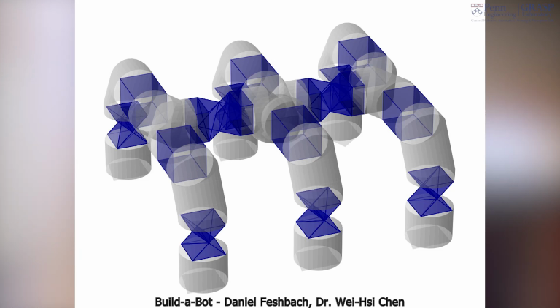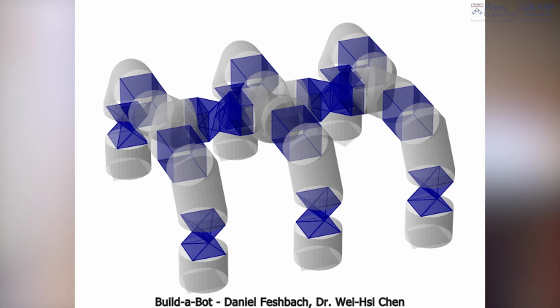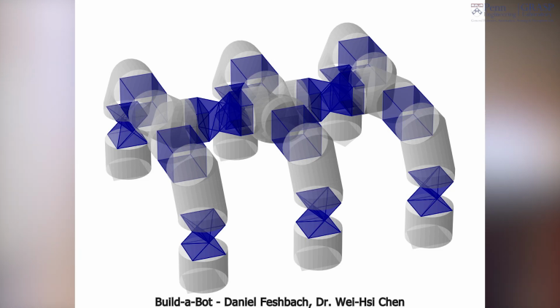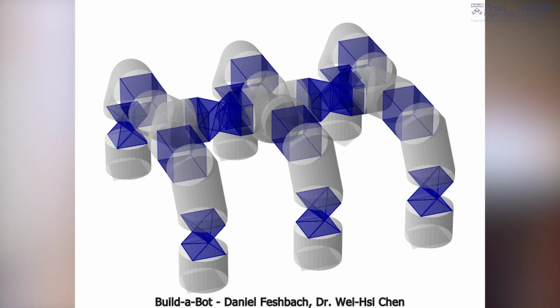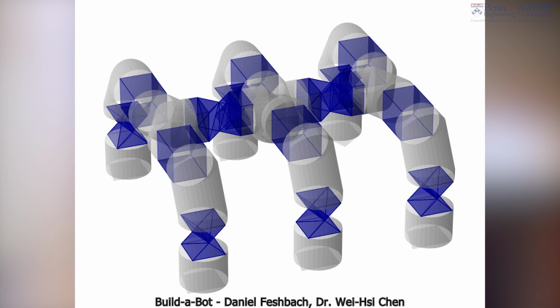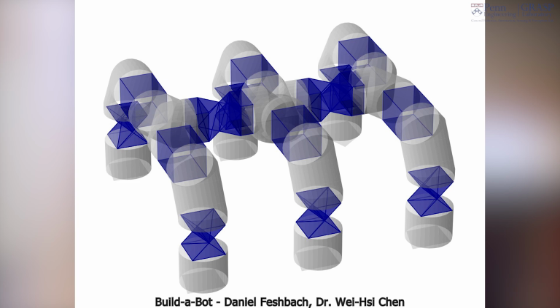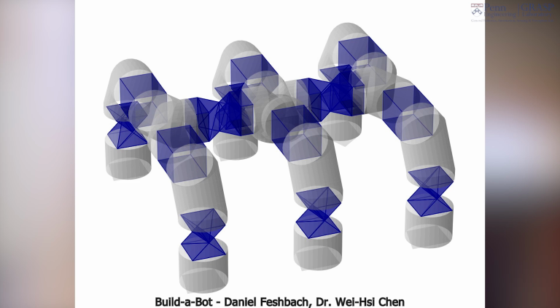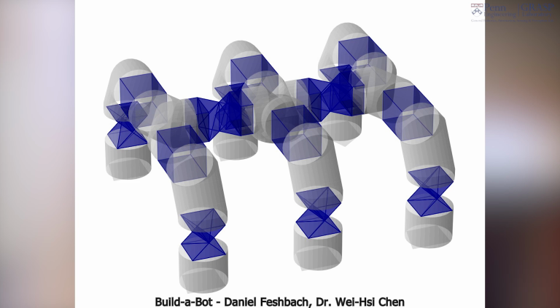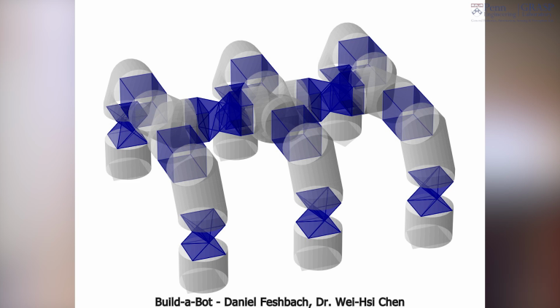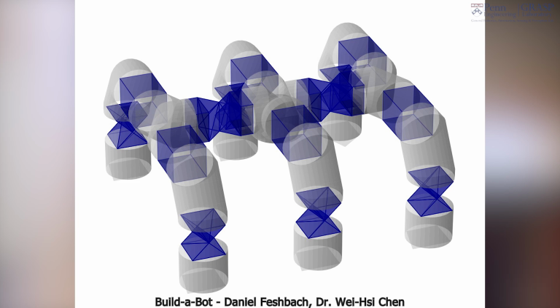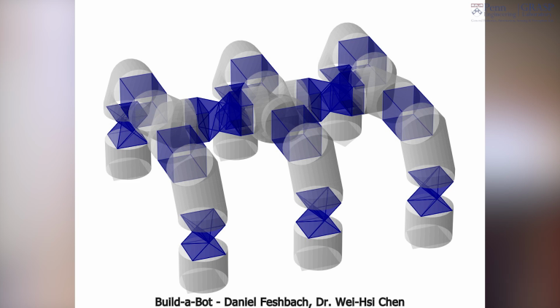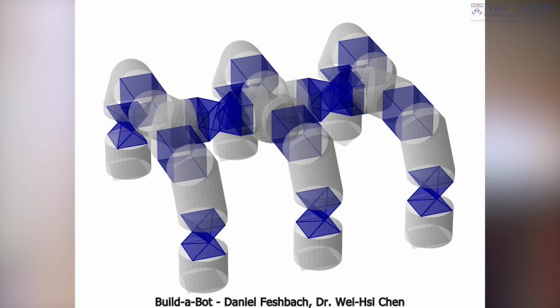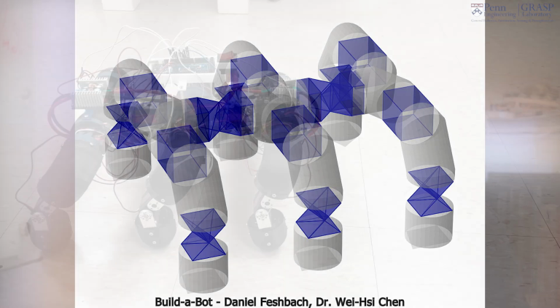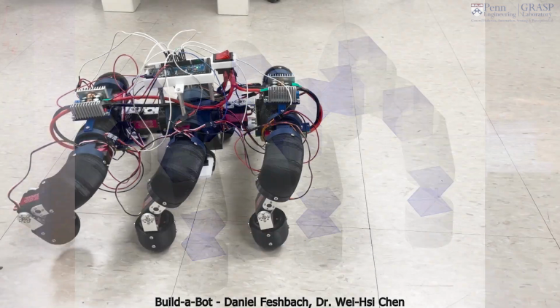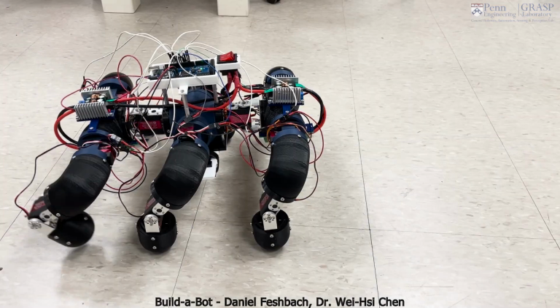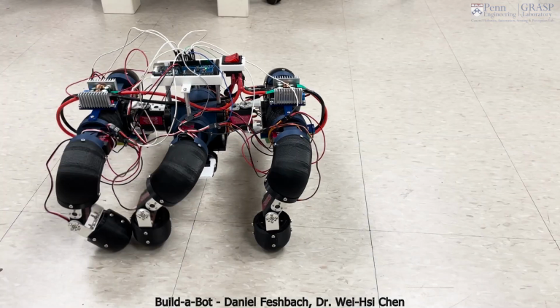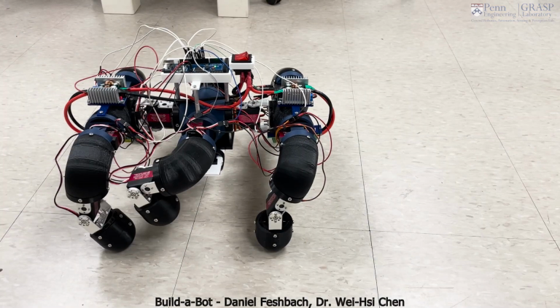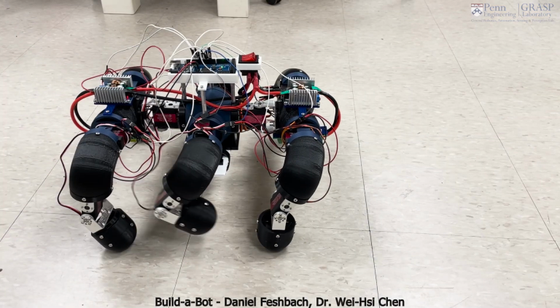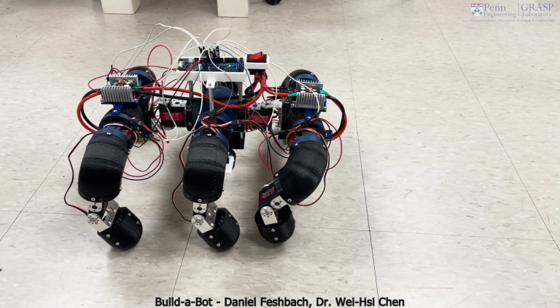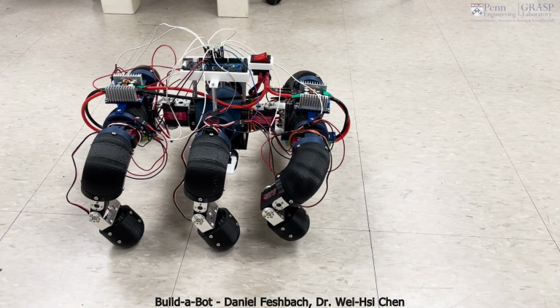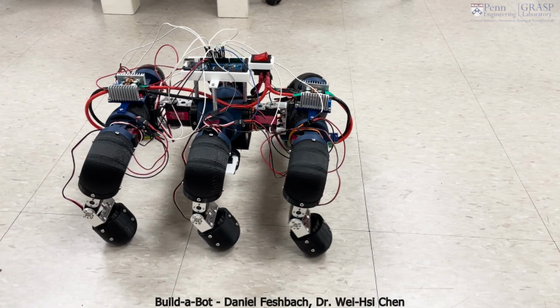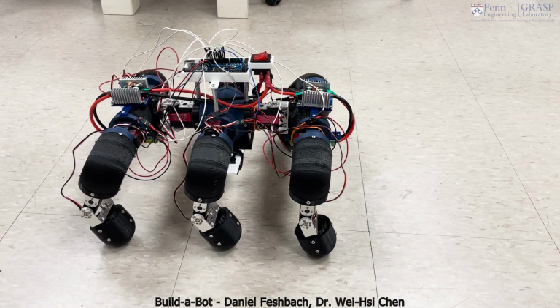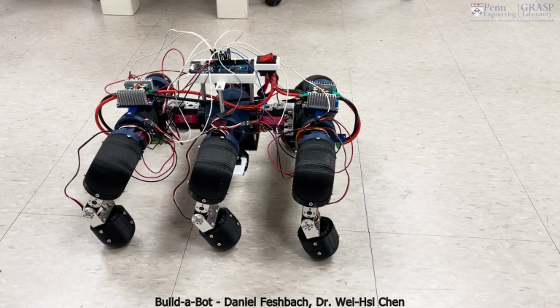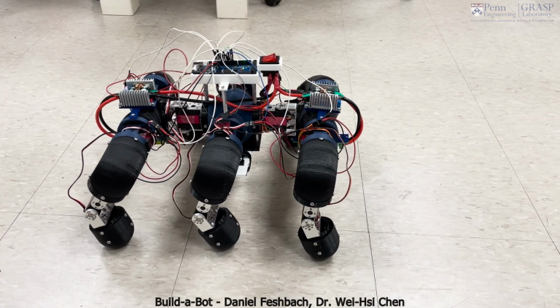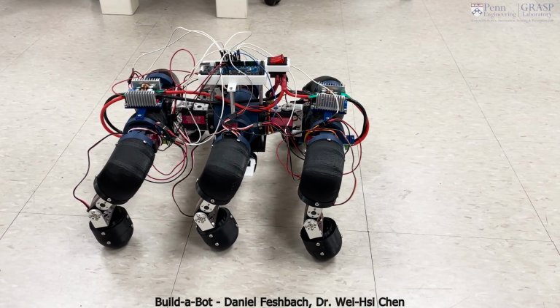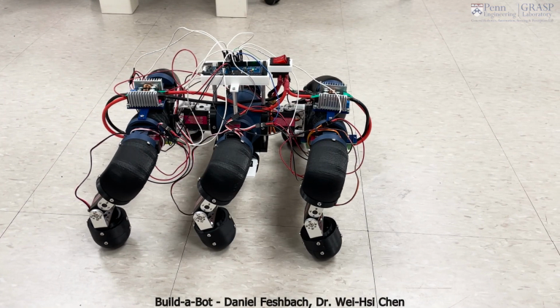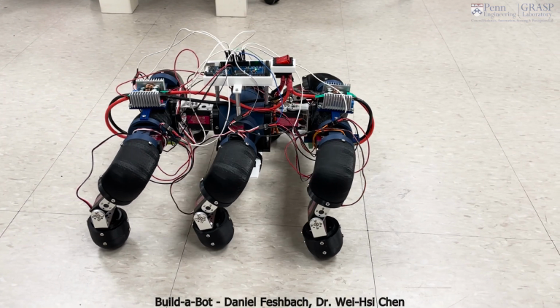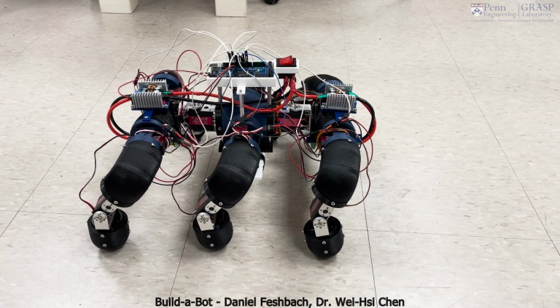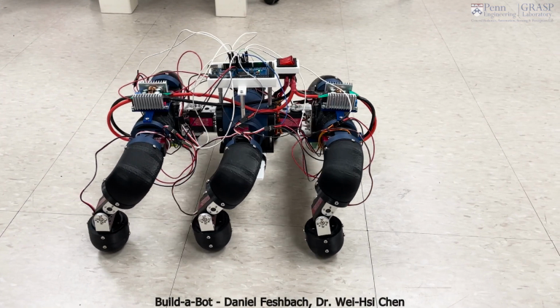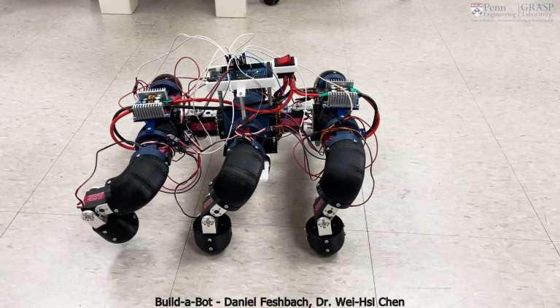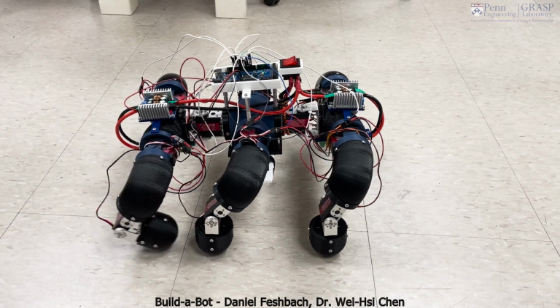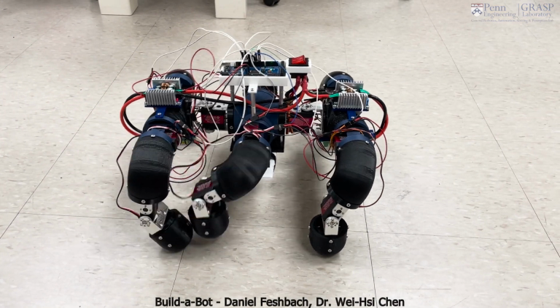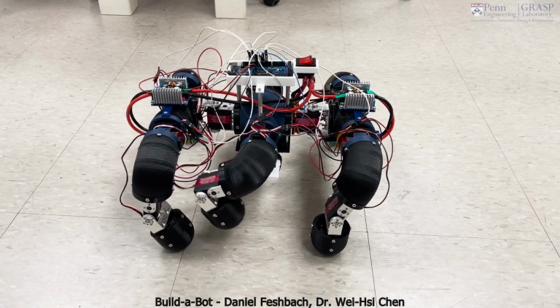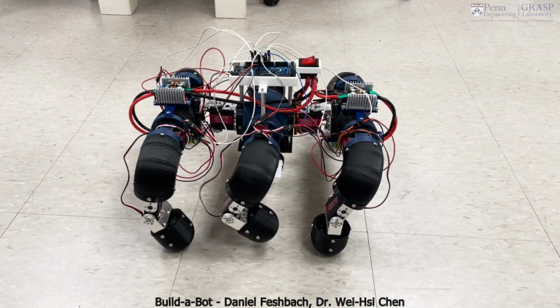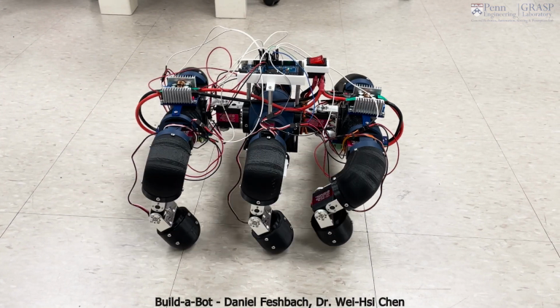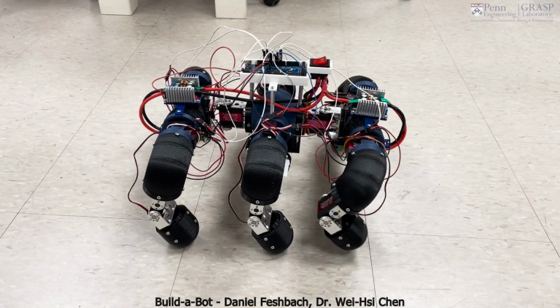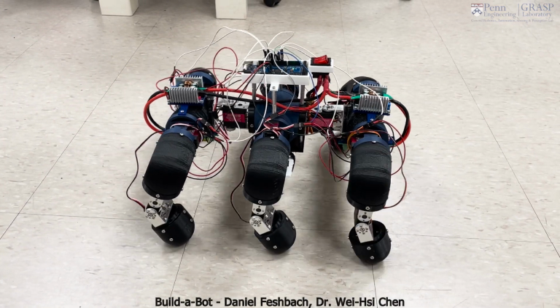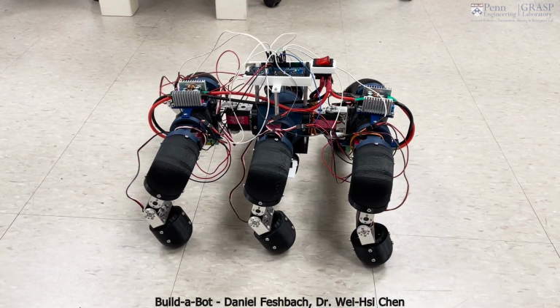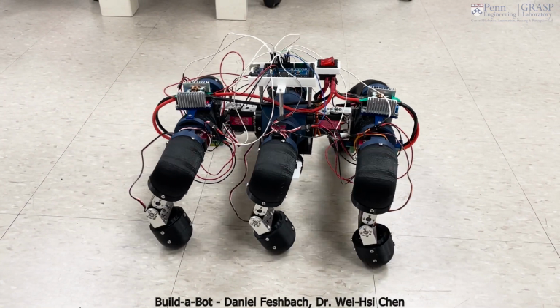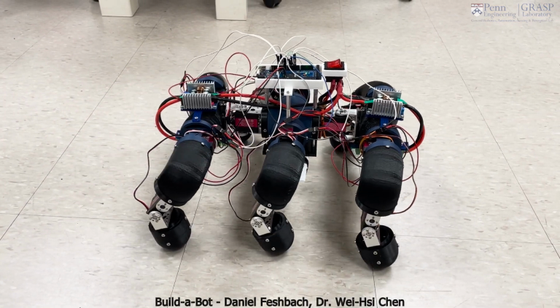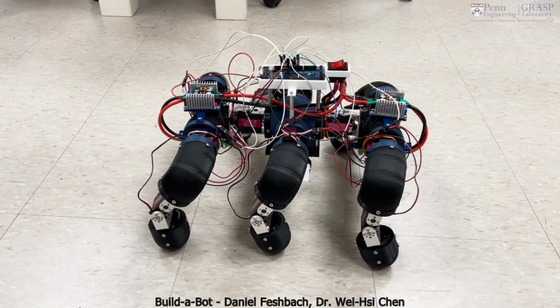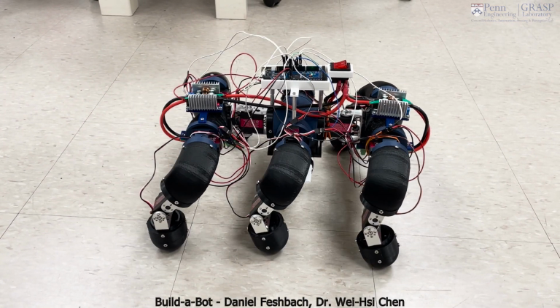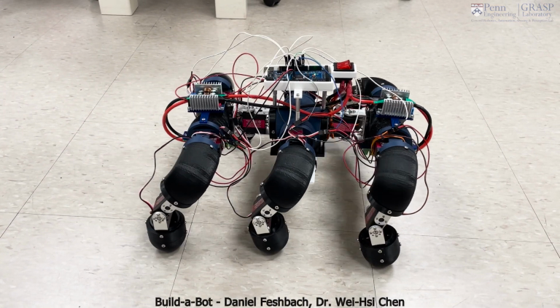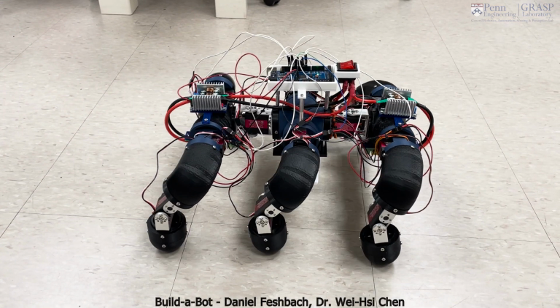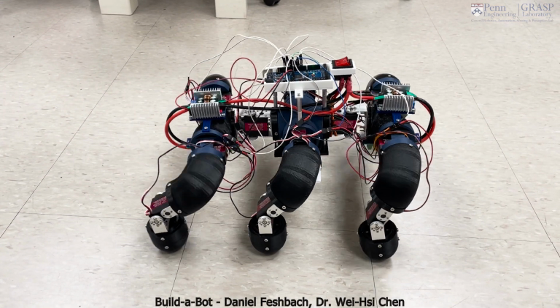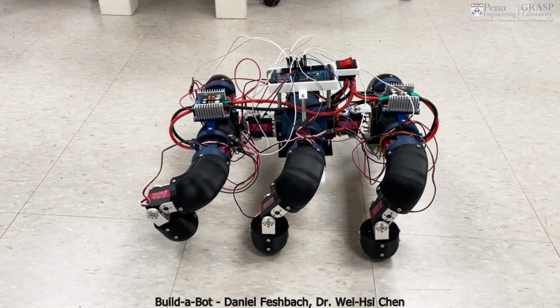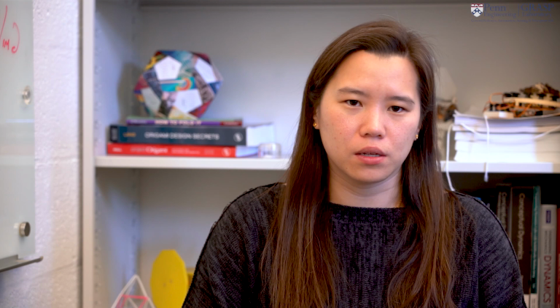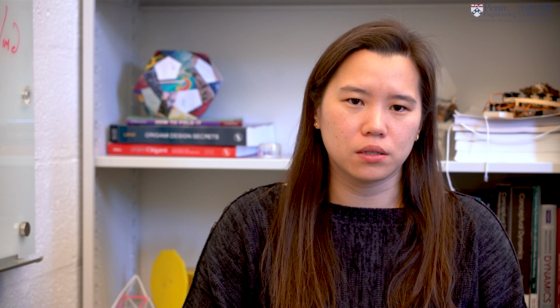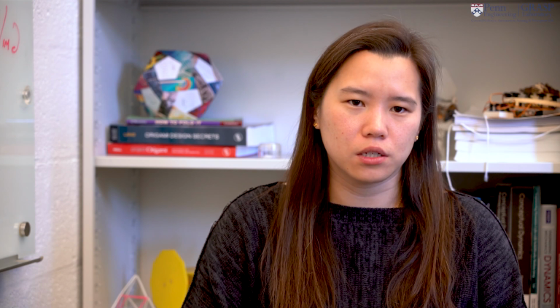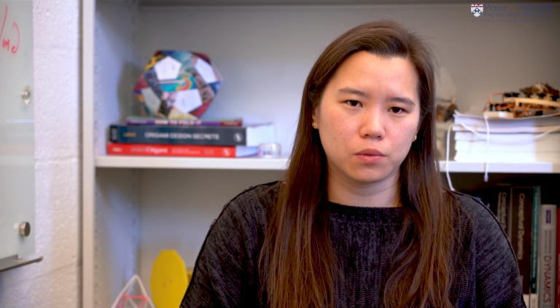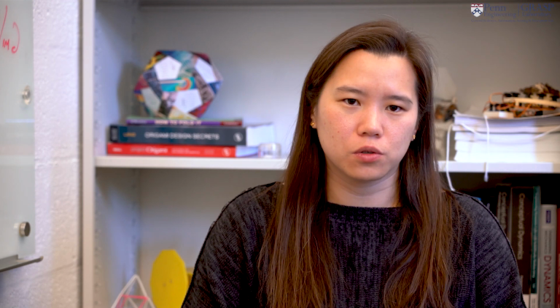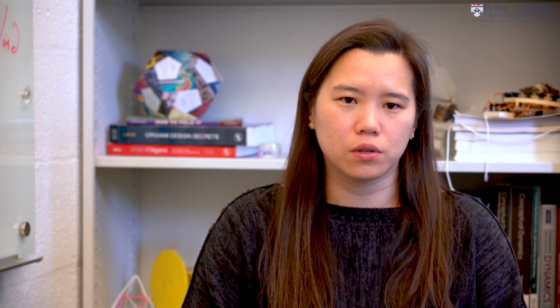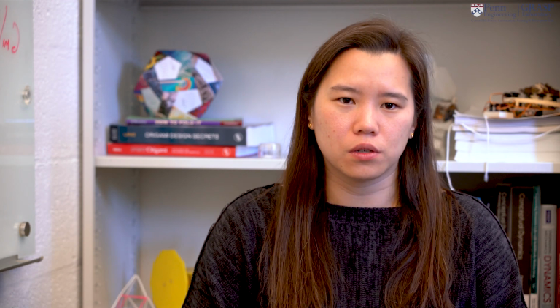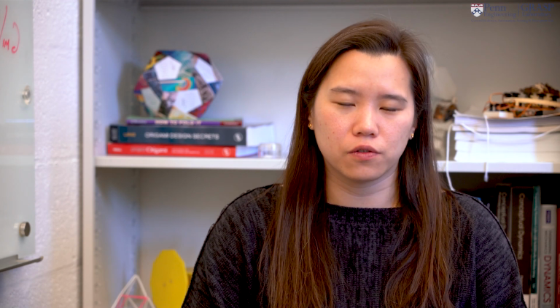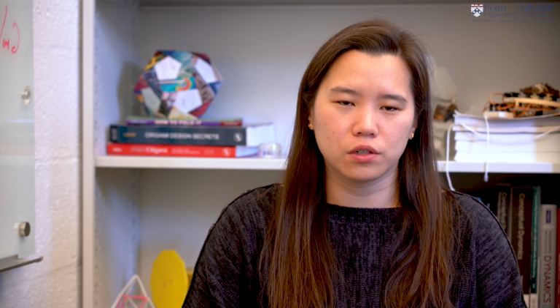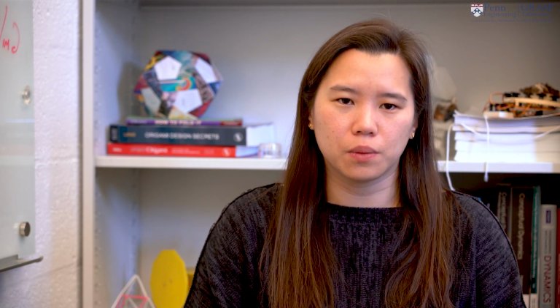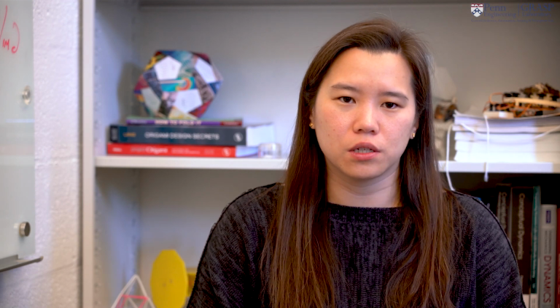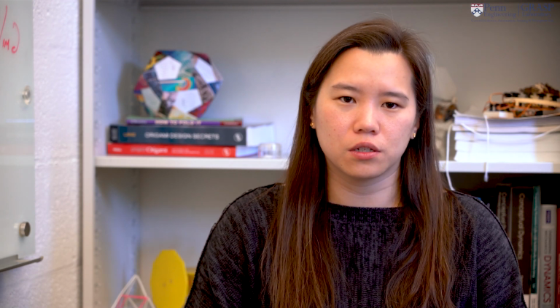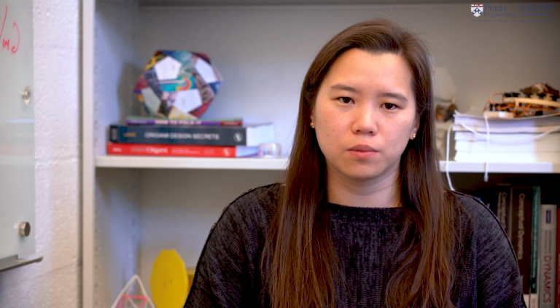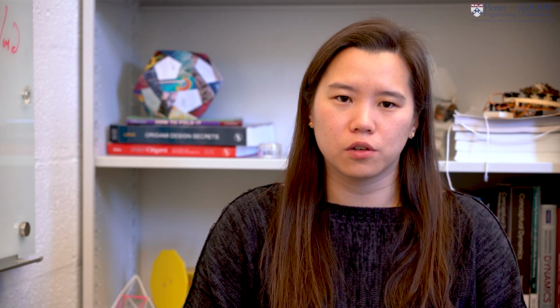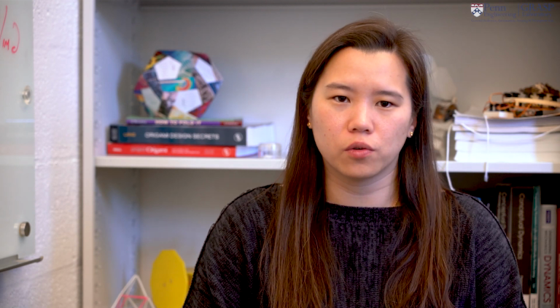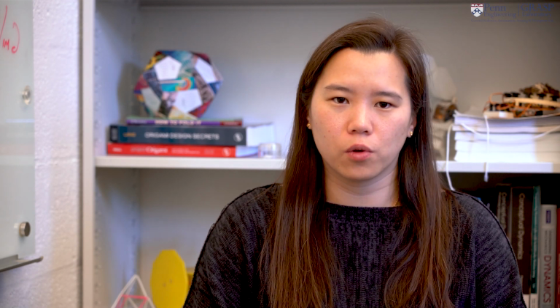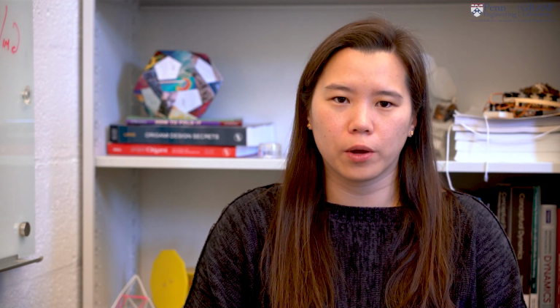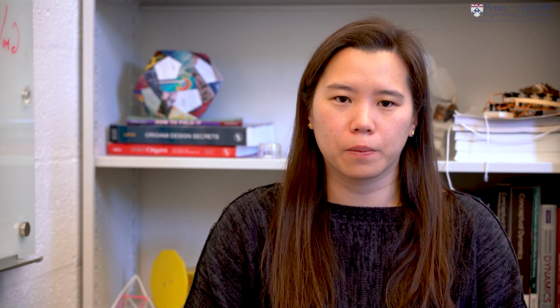Through these interactions we're able to create more complete systems and also think about the interdependencies between the different subsystems of a robot.